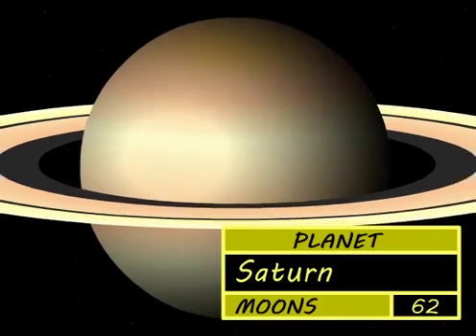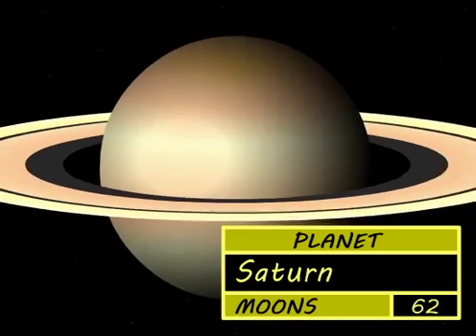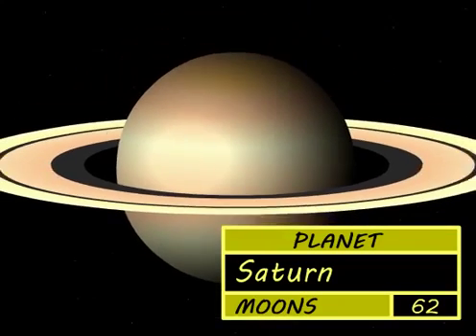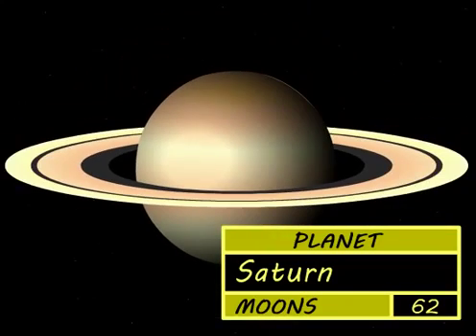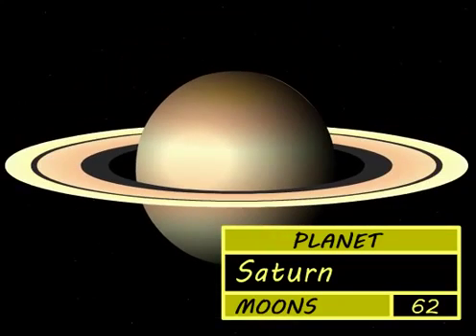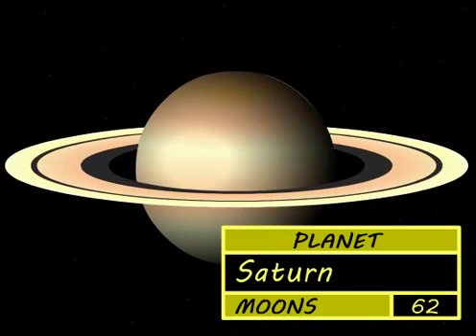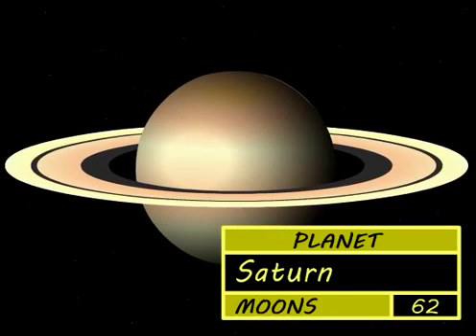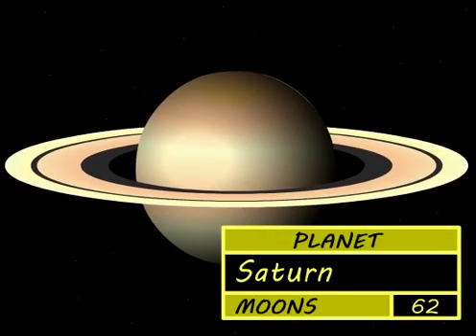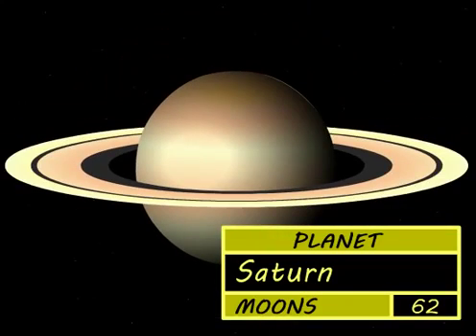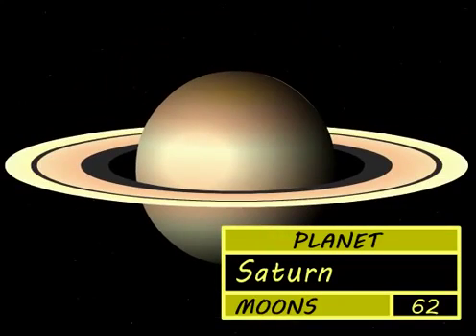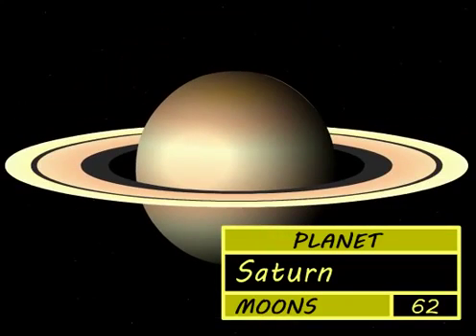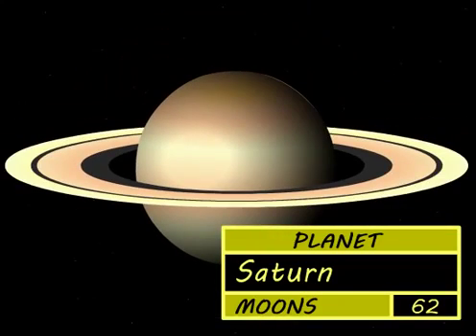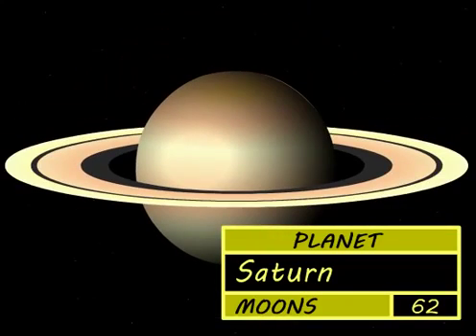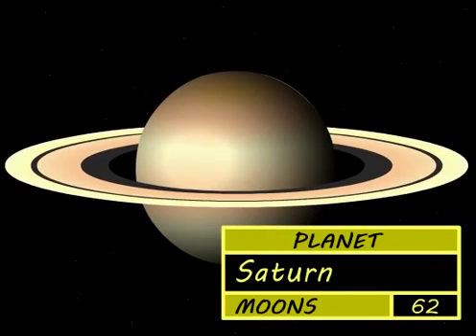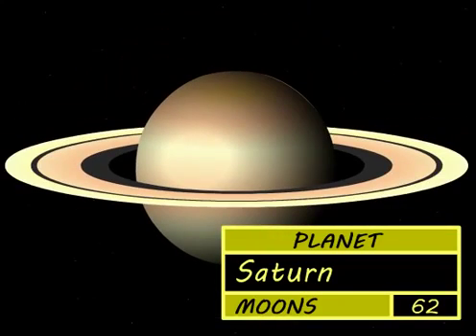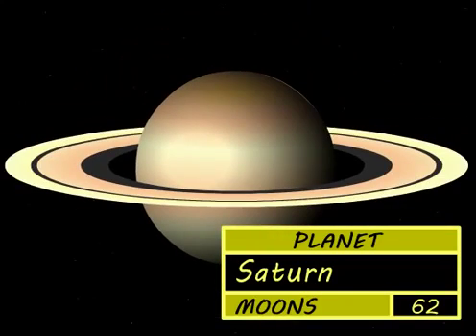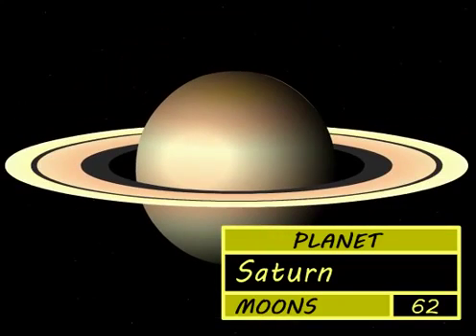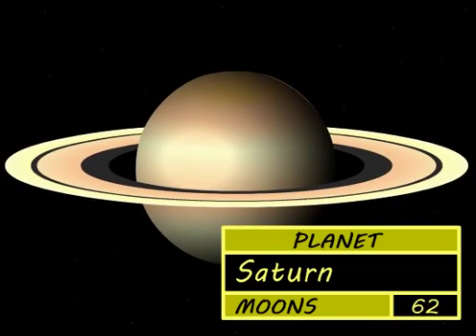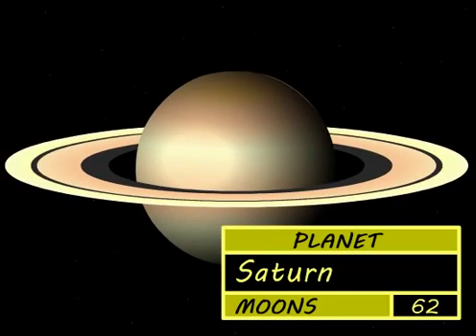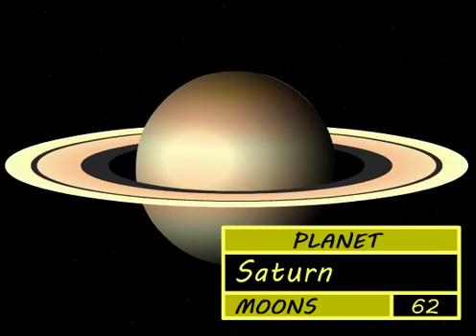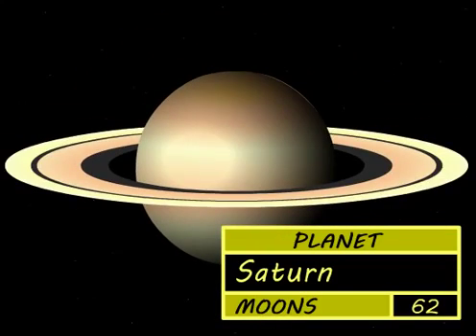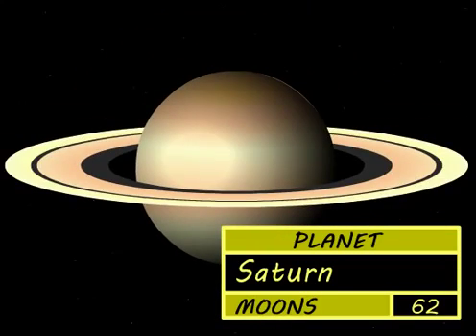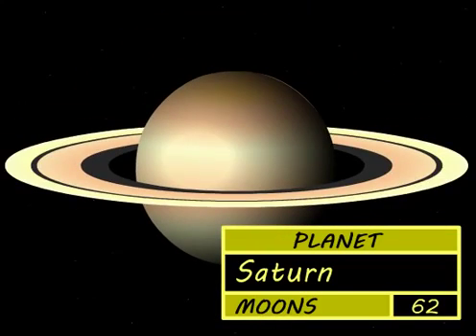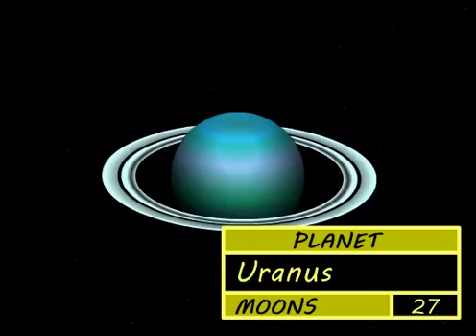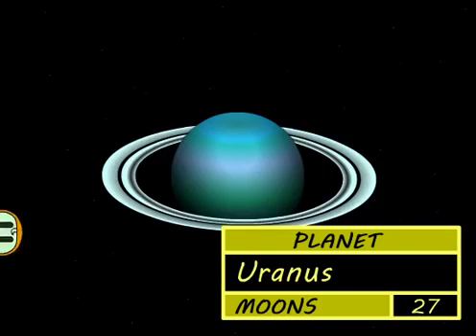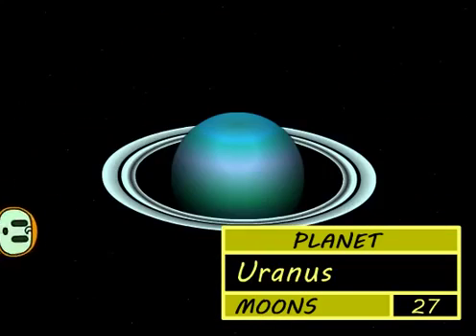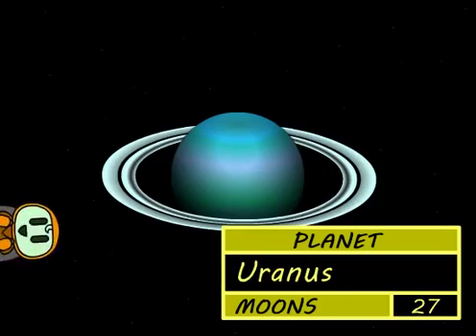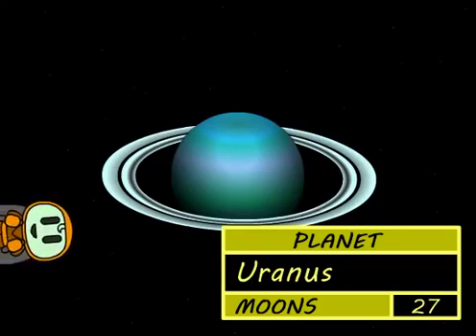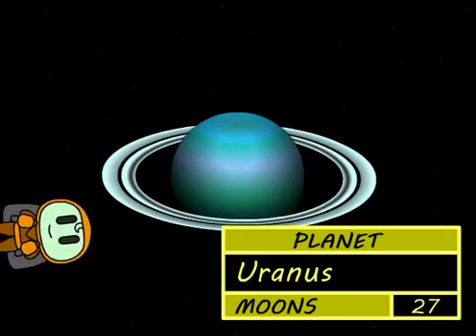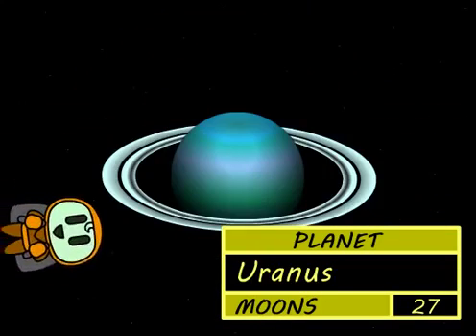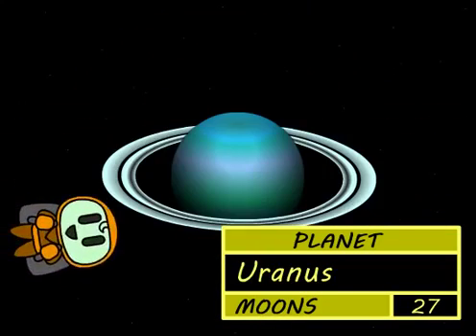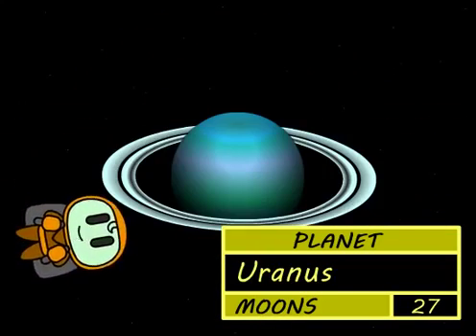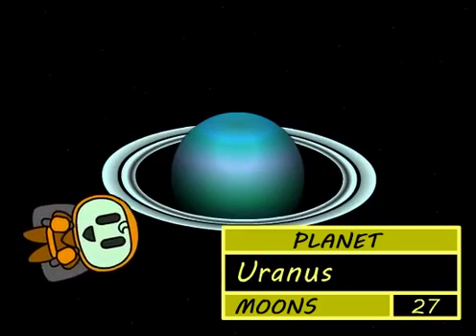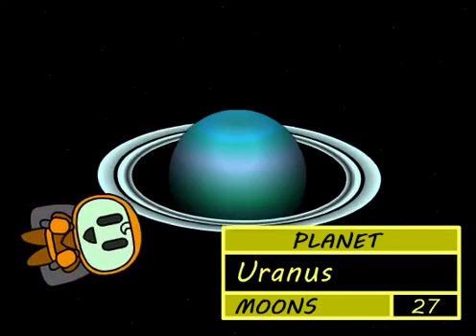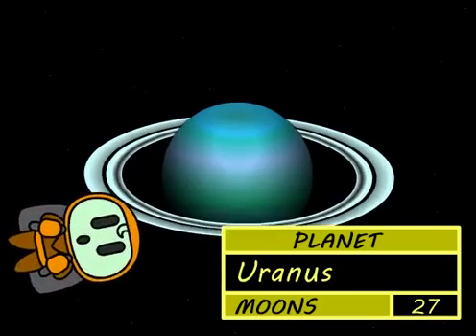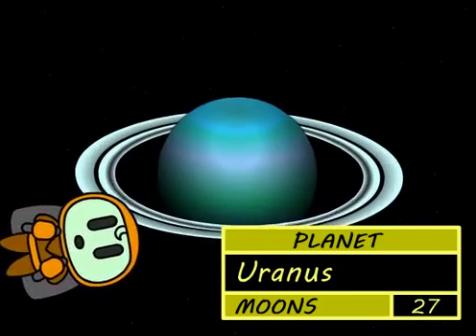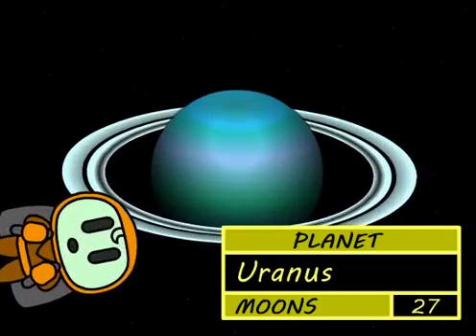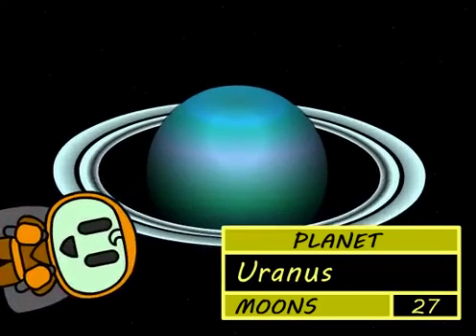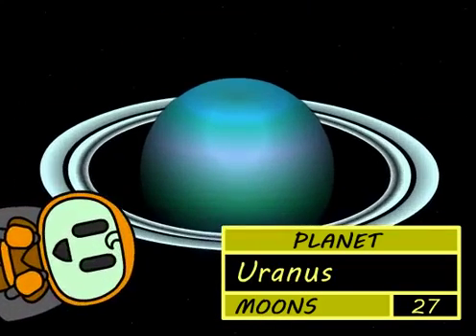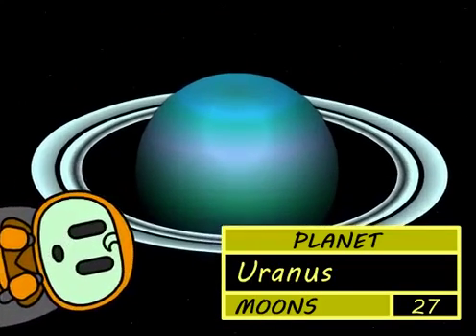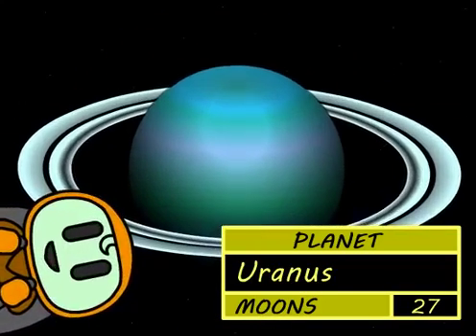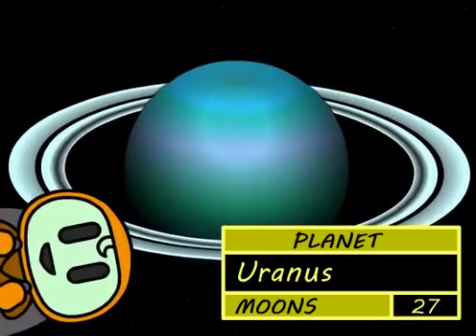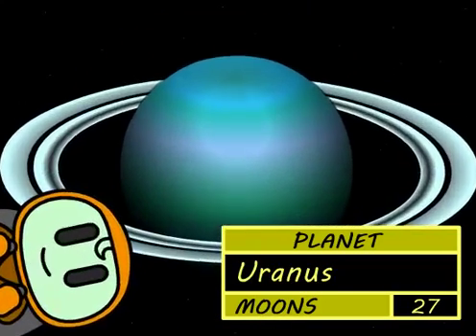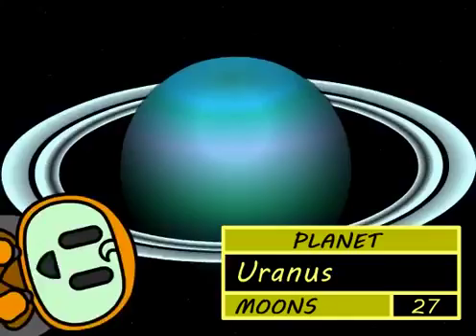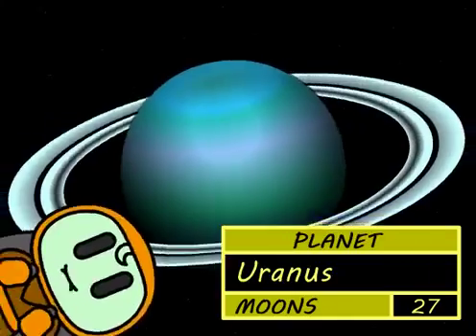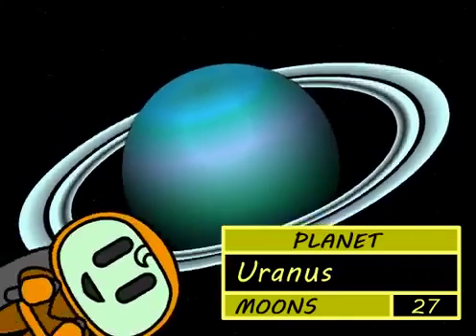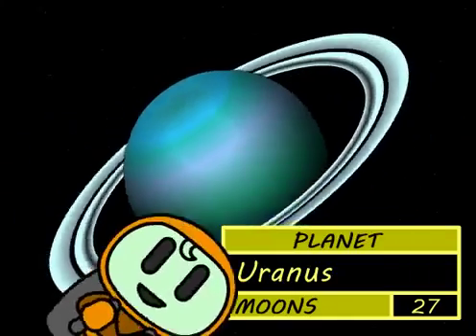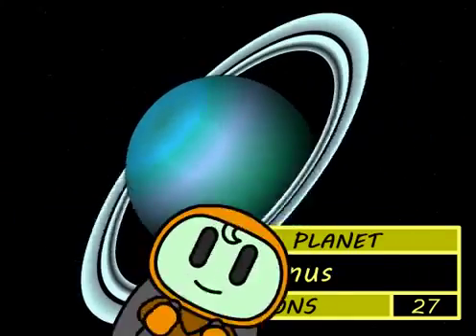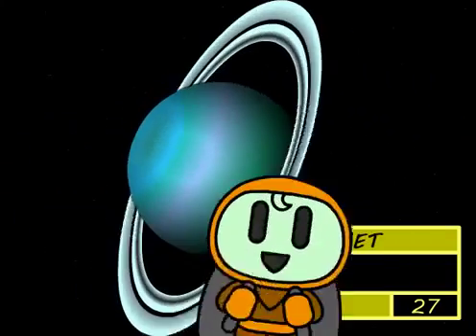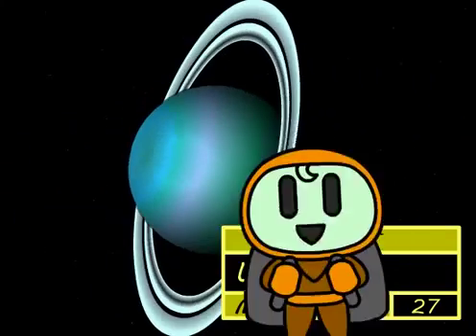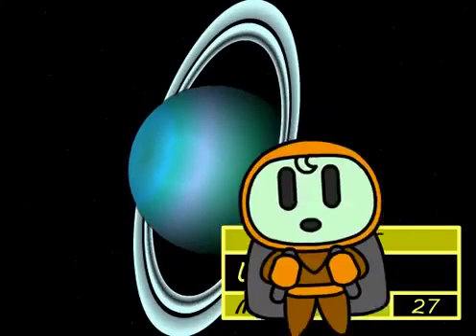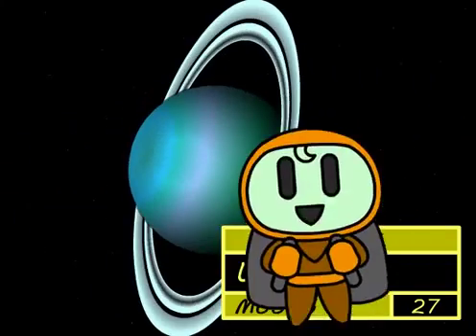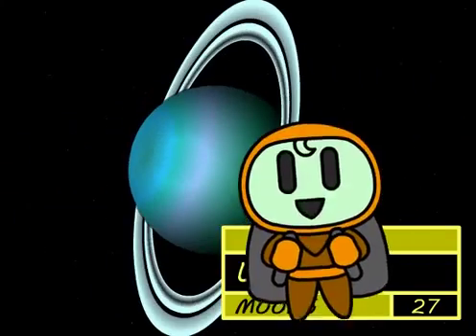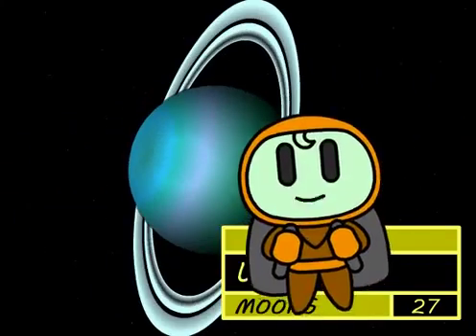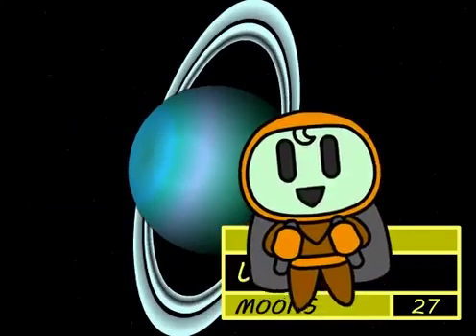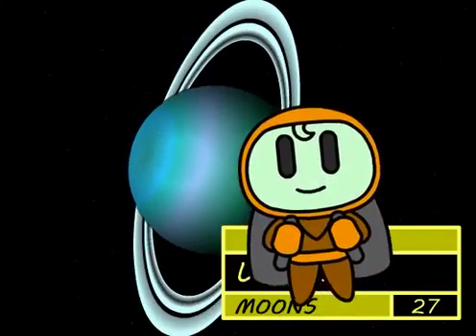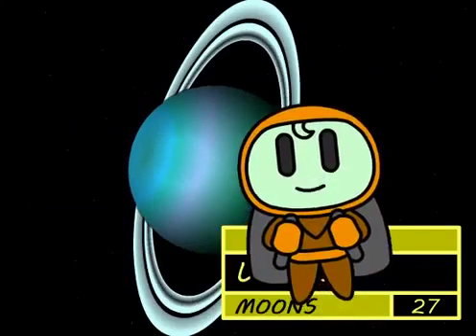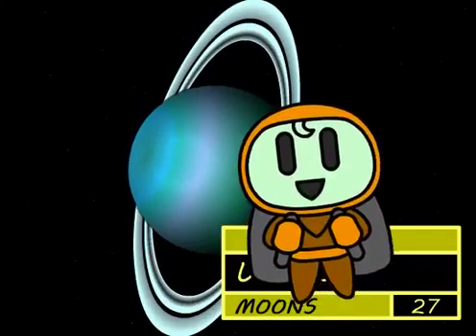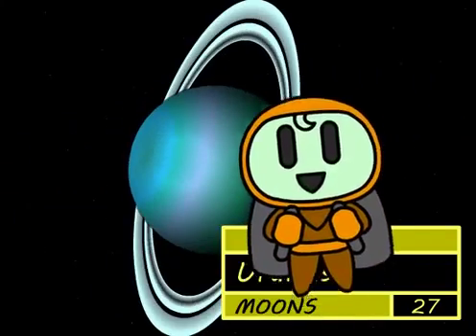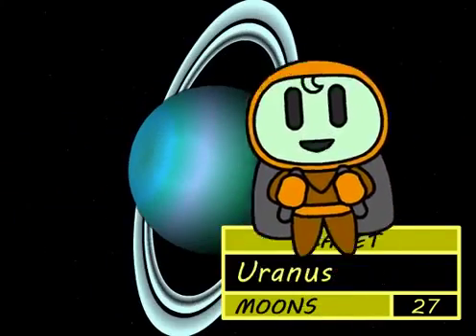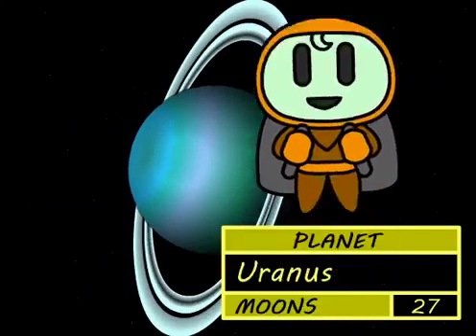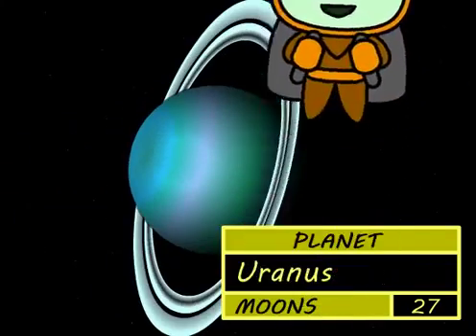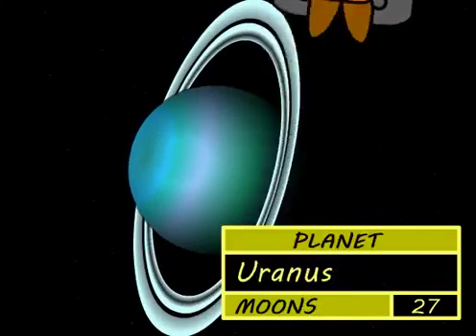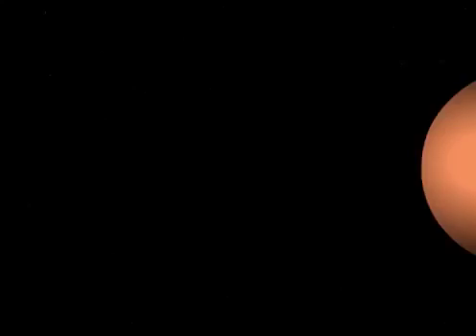Saturn is the next planet, its rings are very wide. Uranus also has rings and spins round on its side.